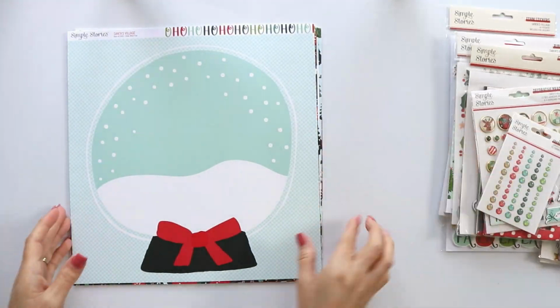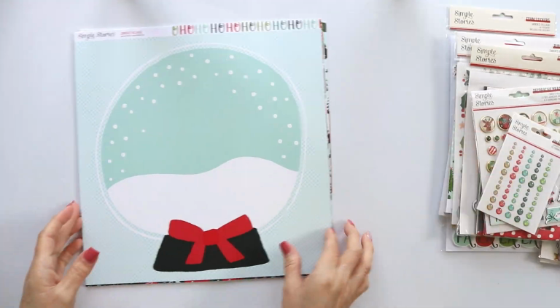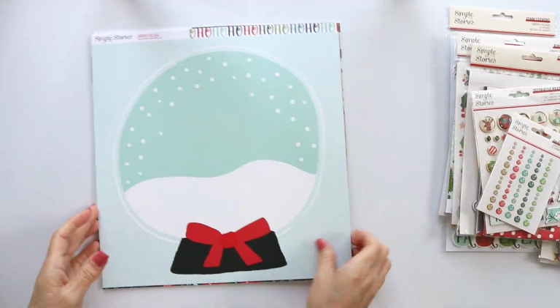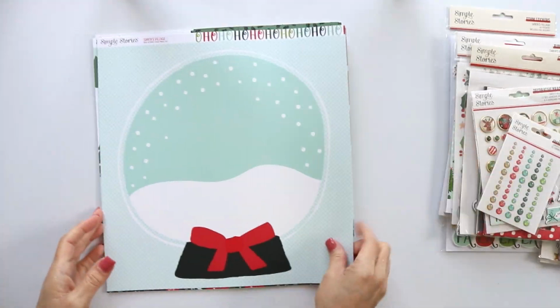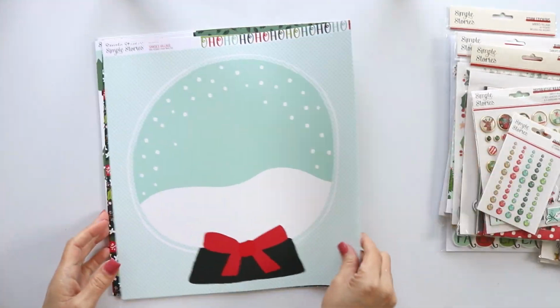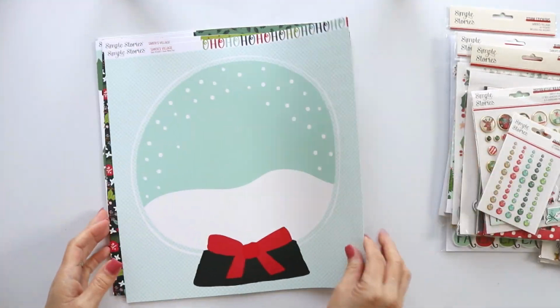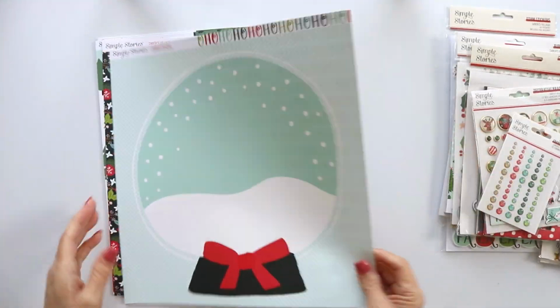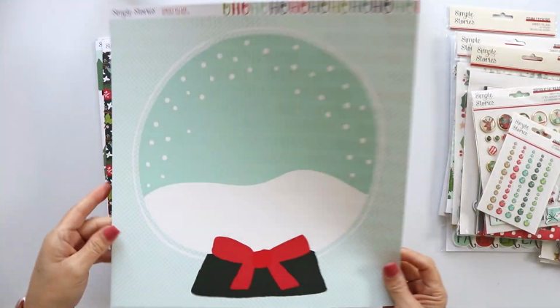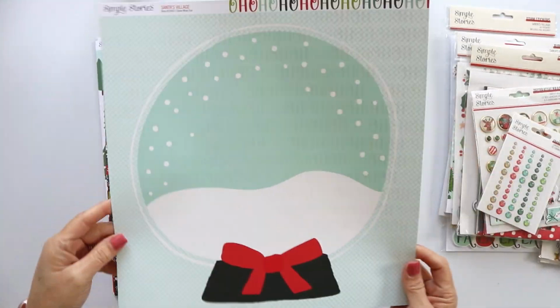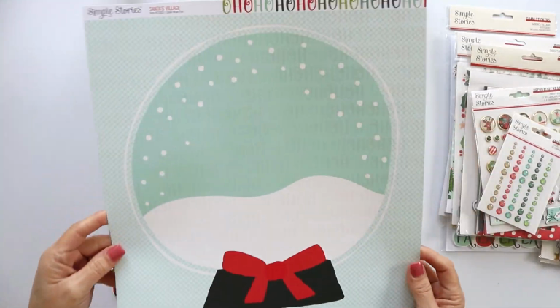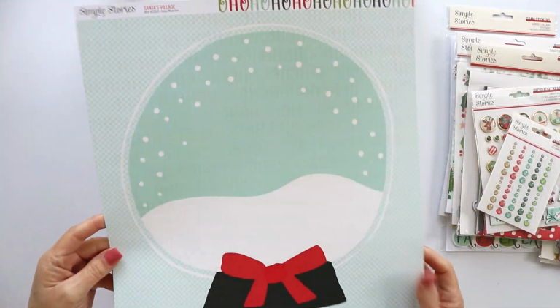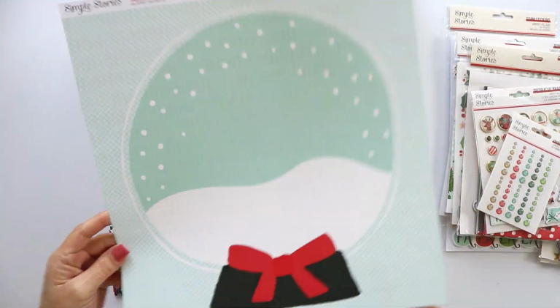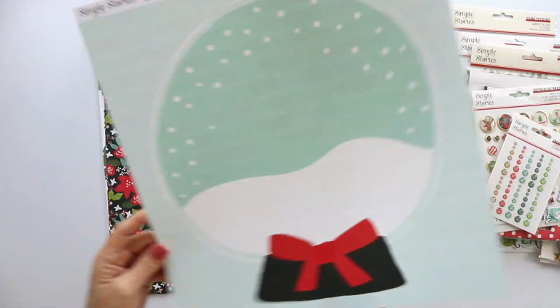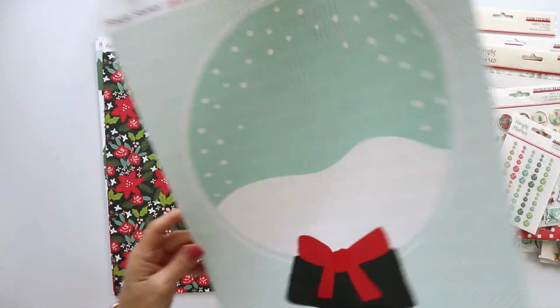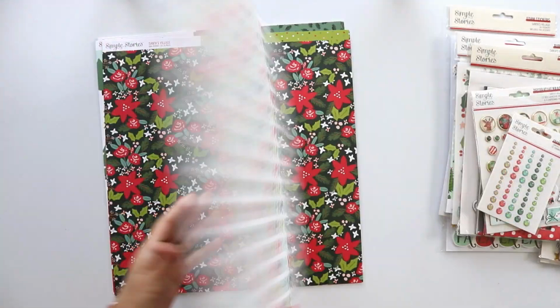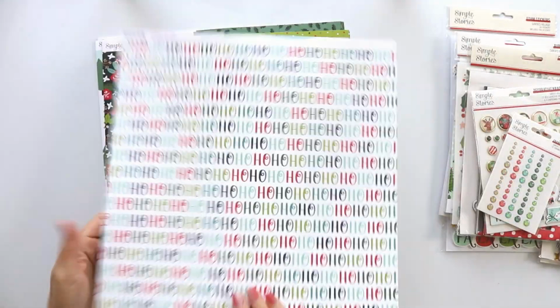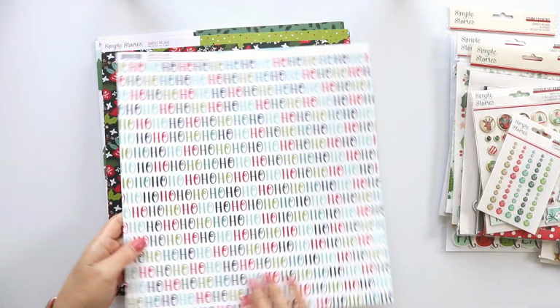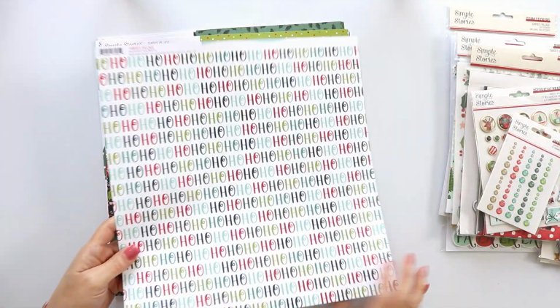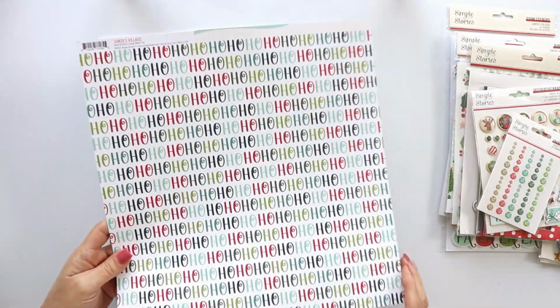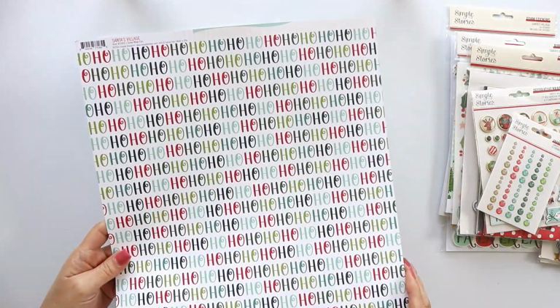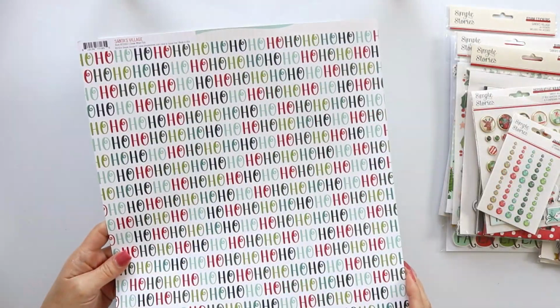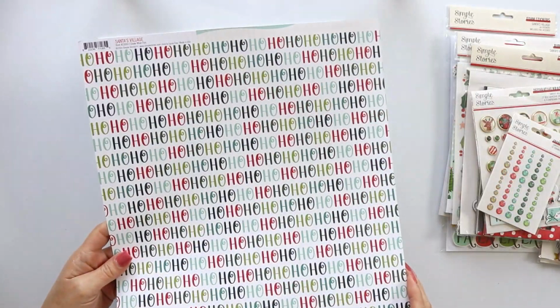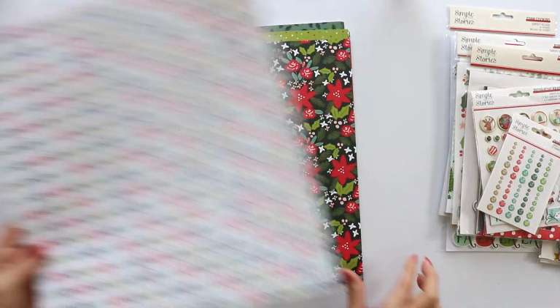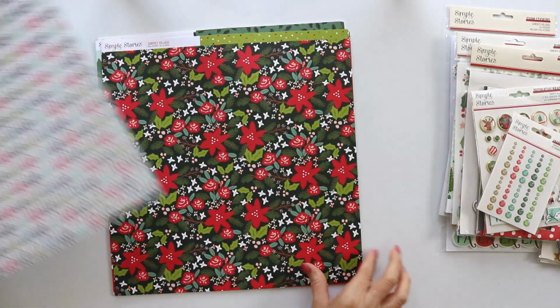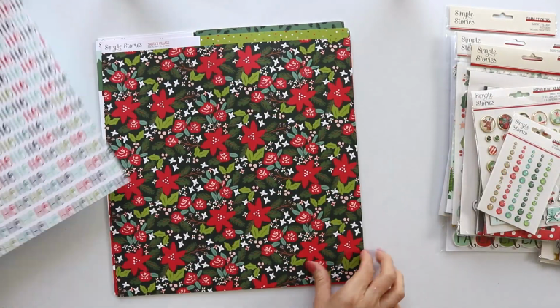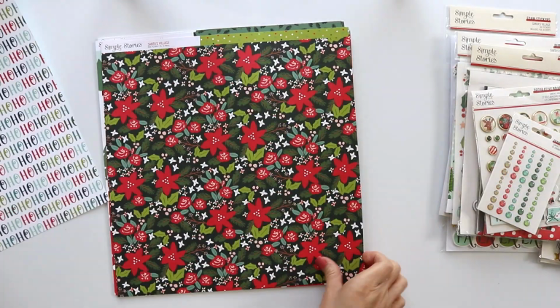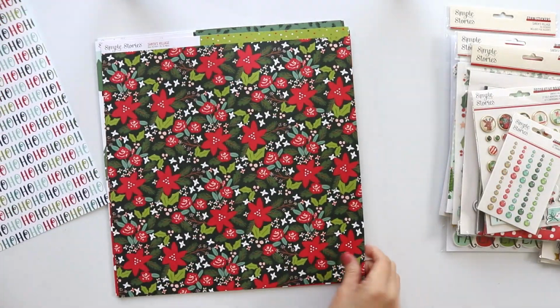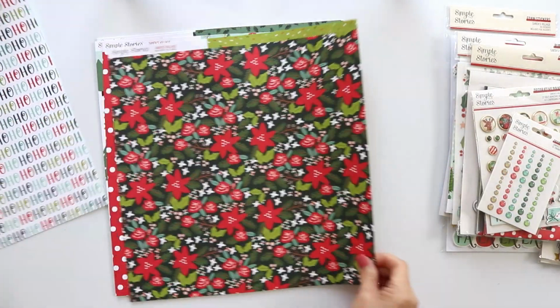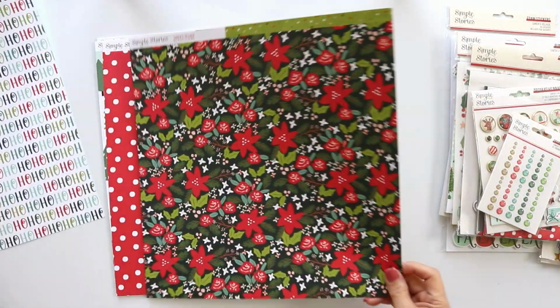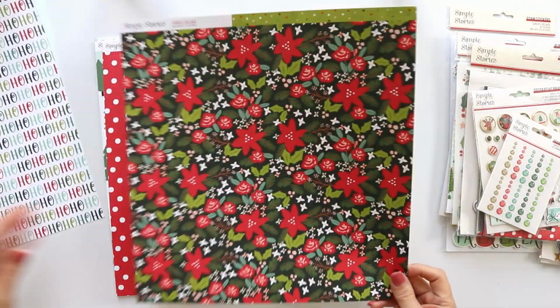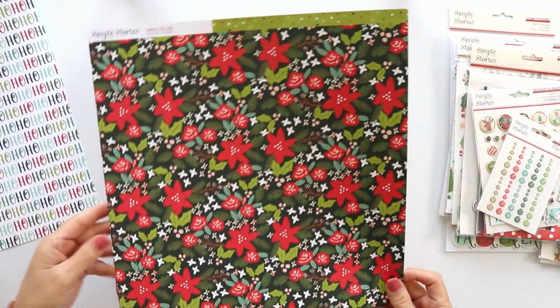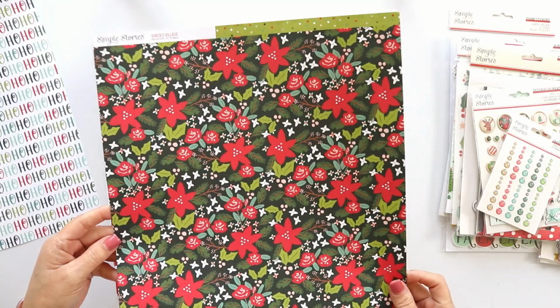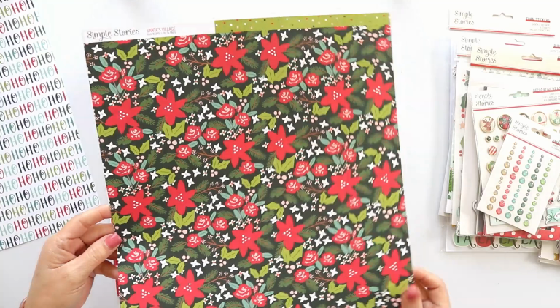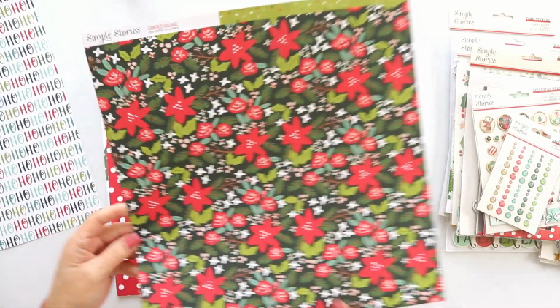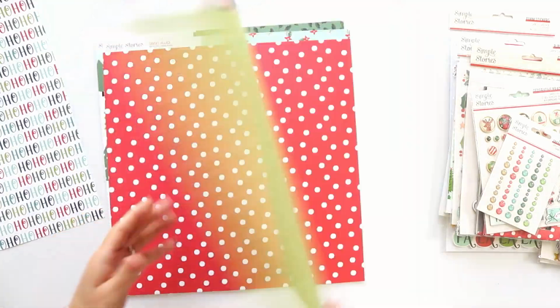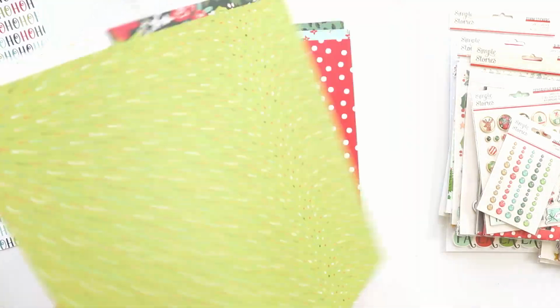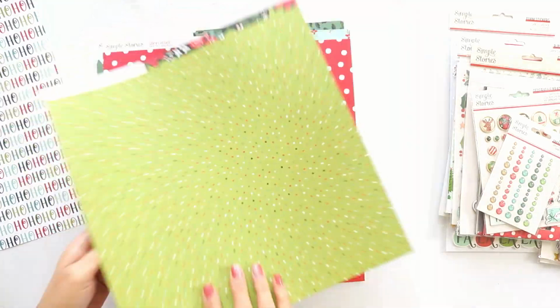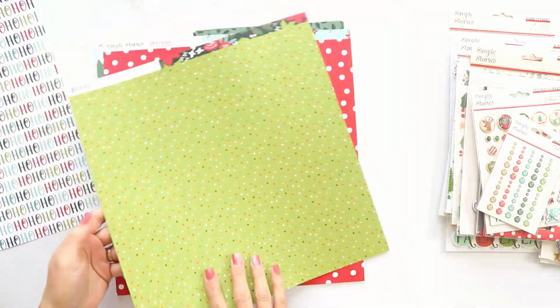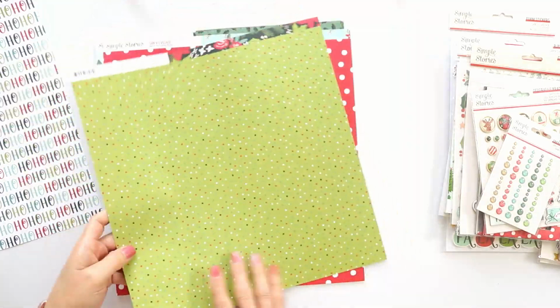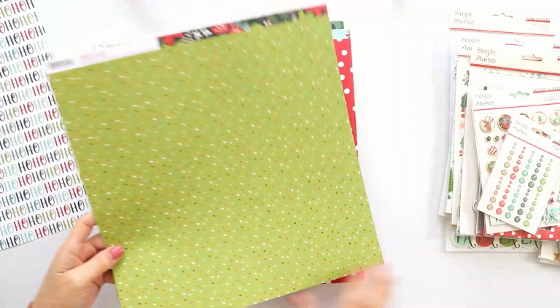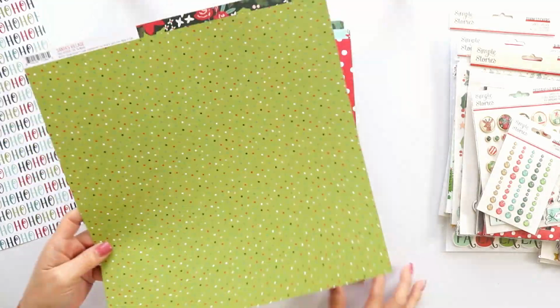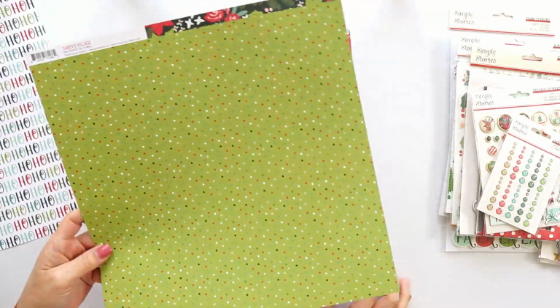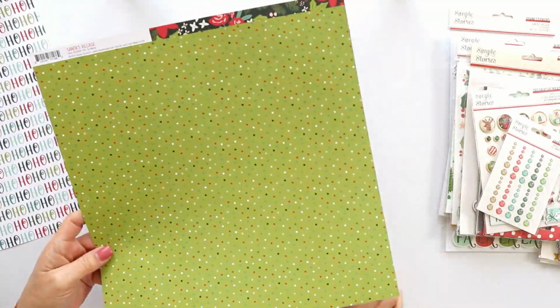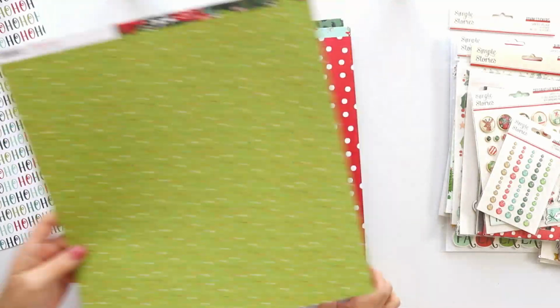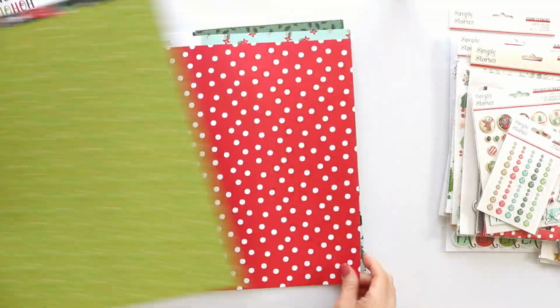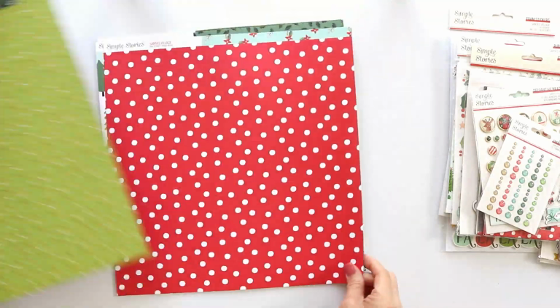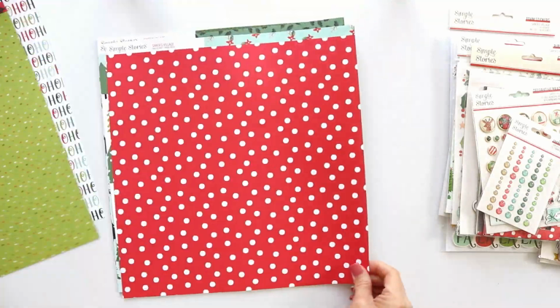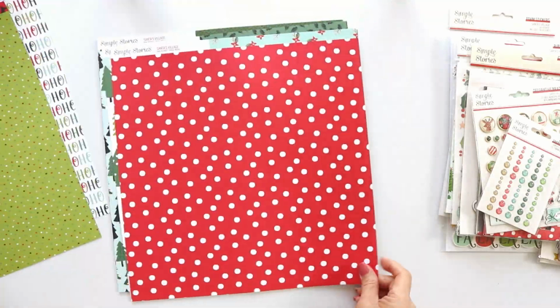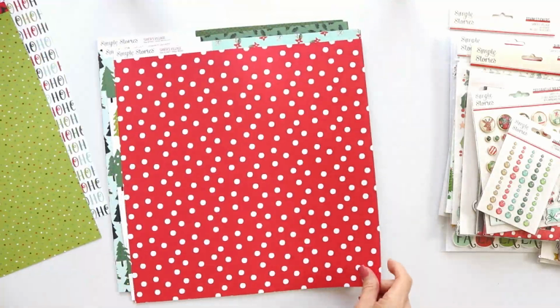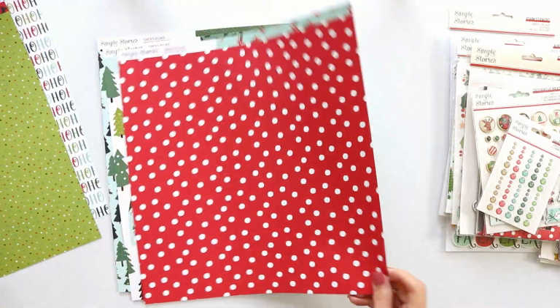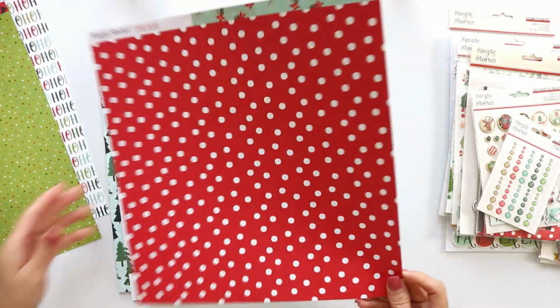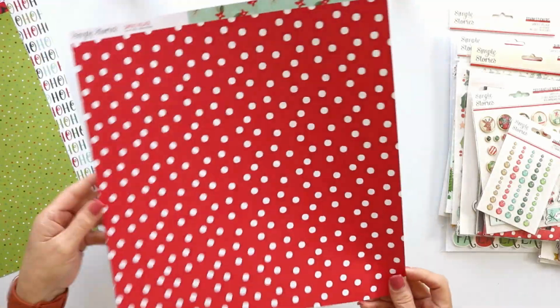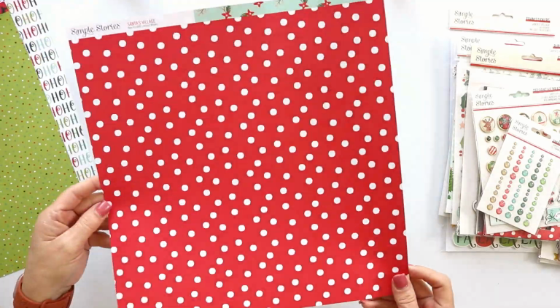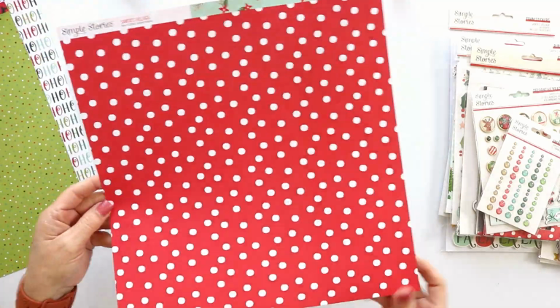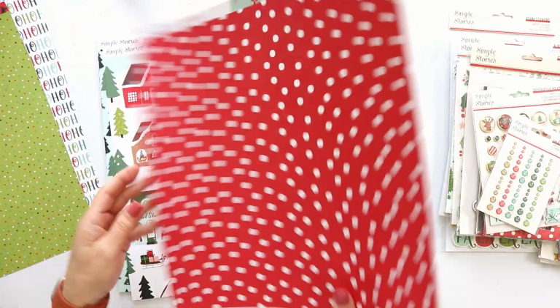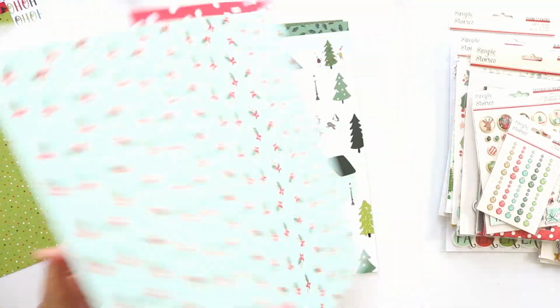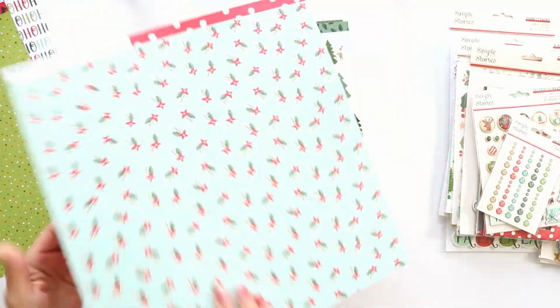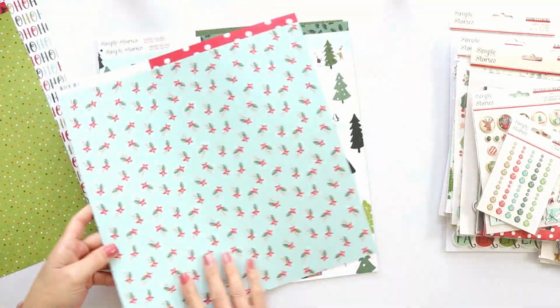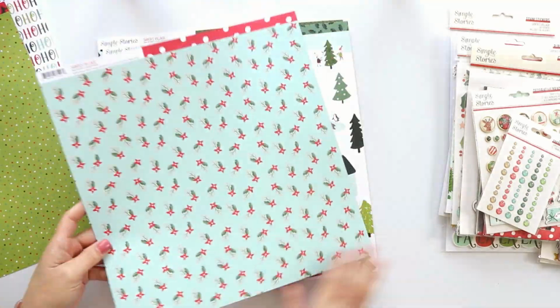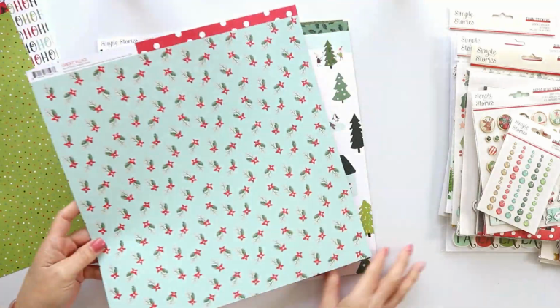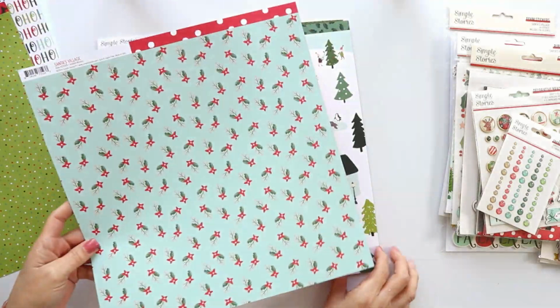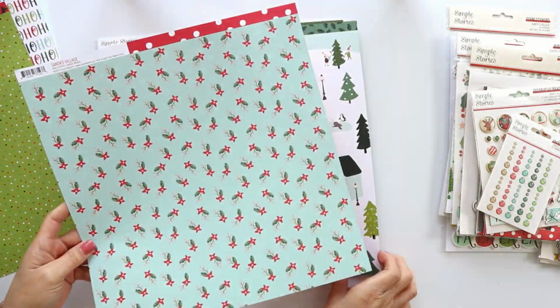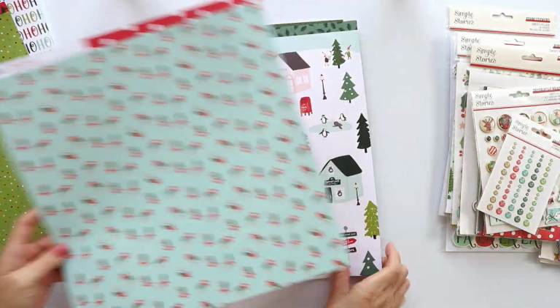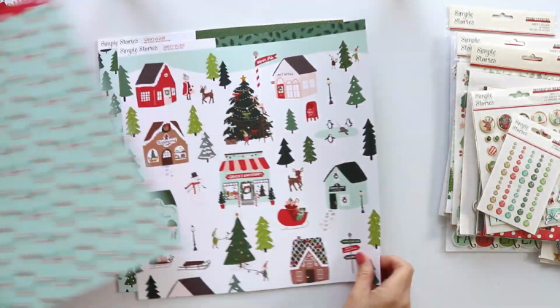The colors are bright, happy, fun. It's just perfection. I love how it looks.